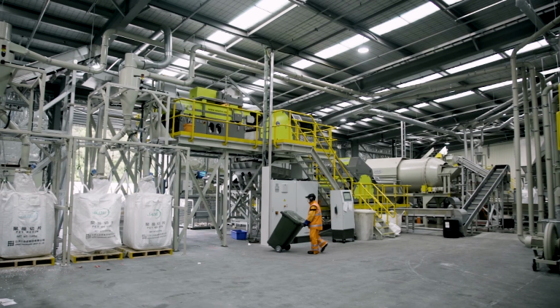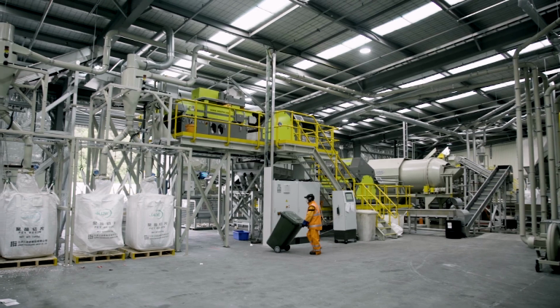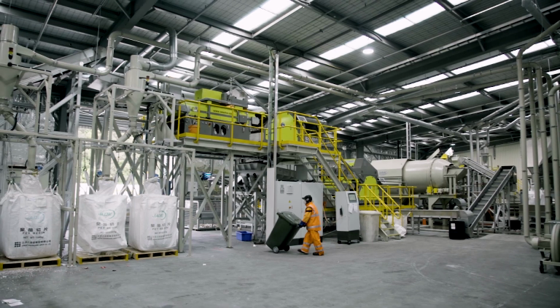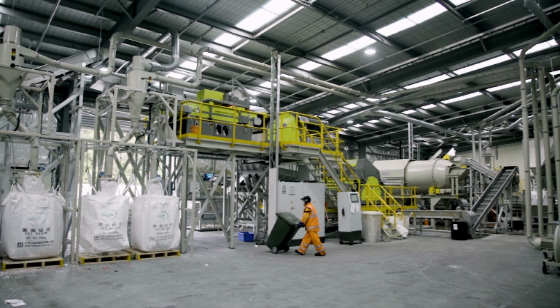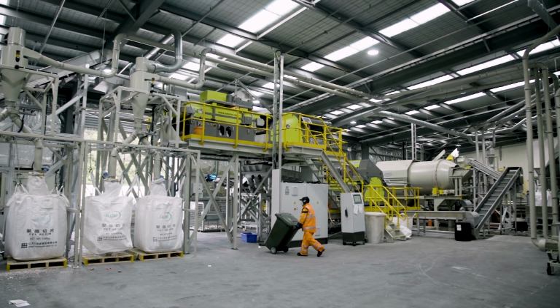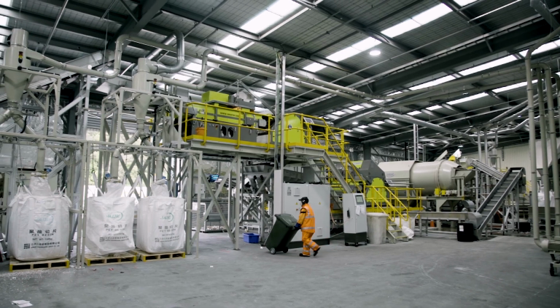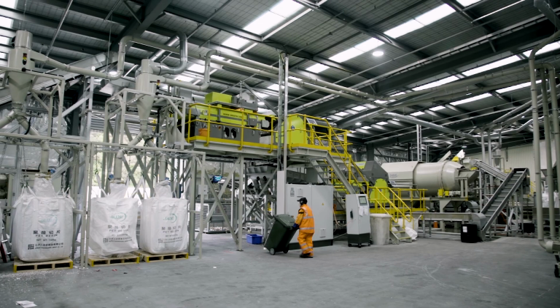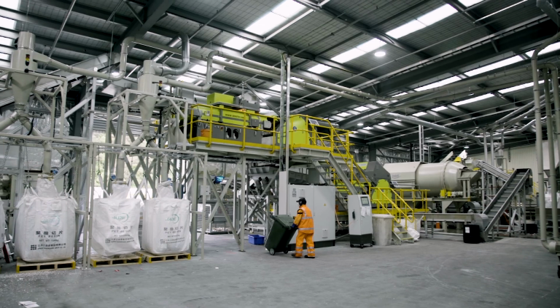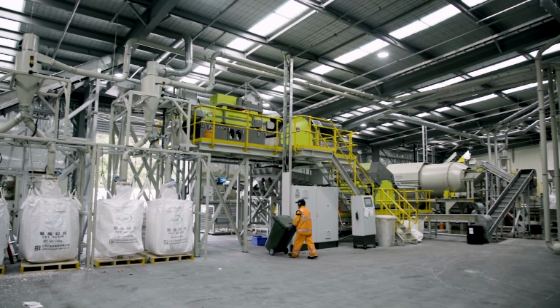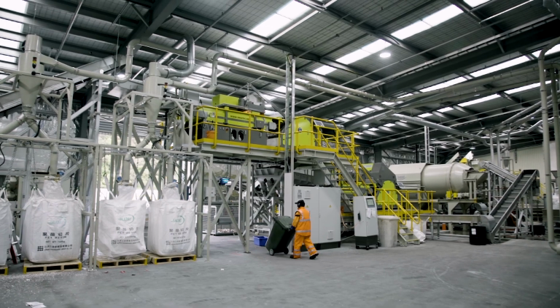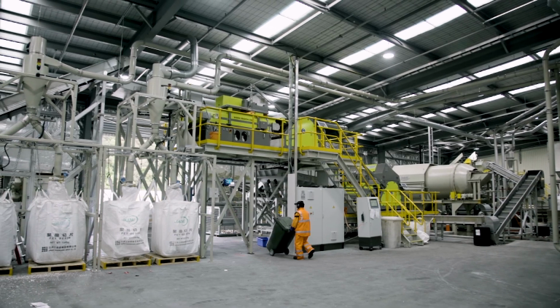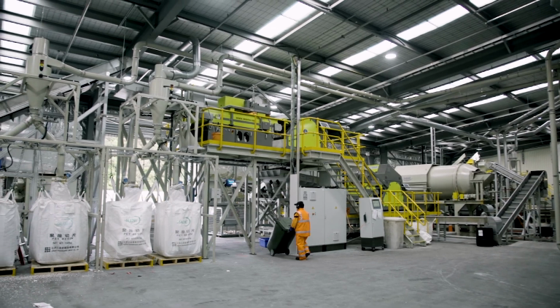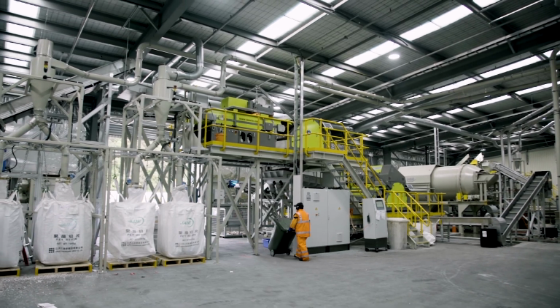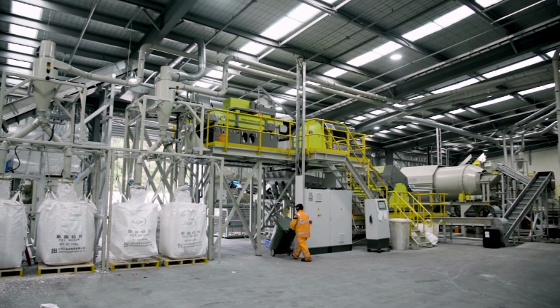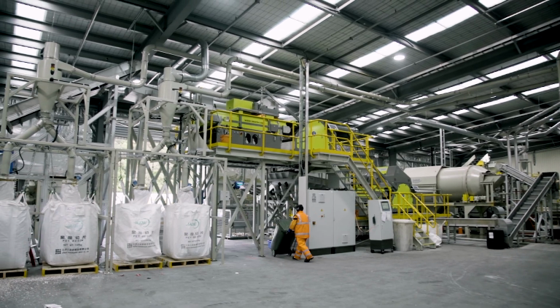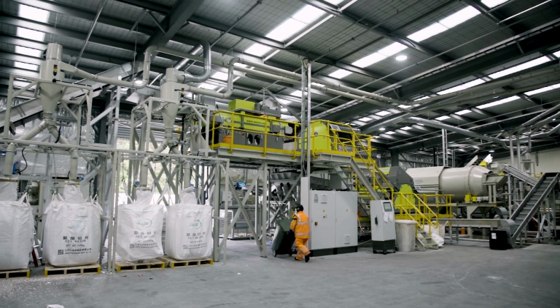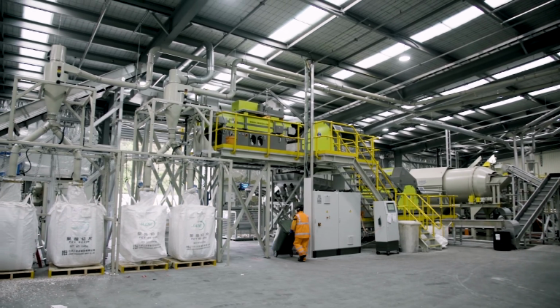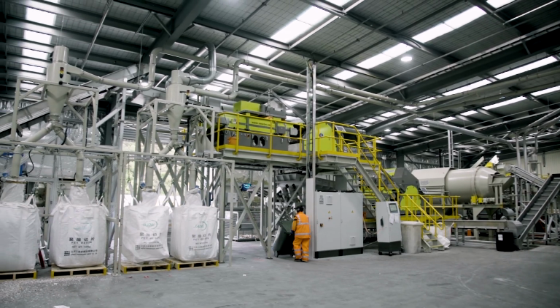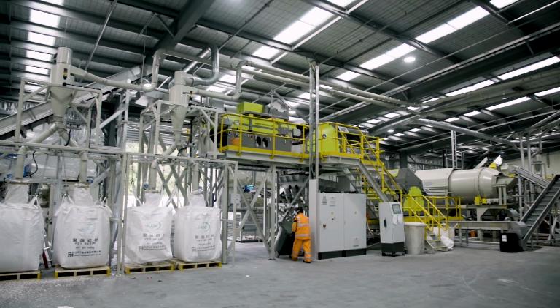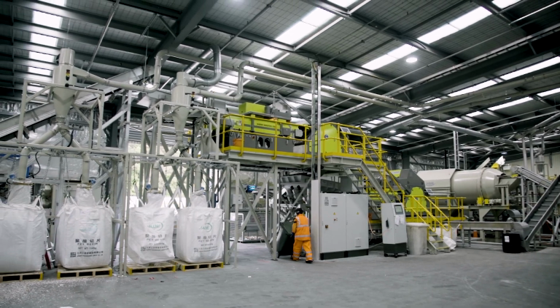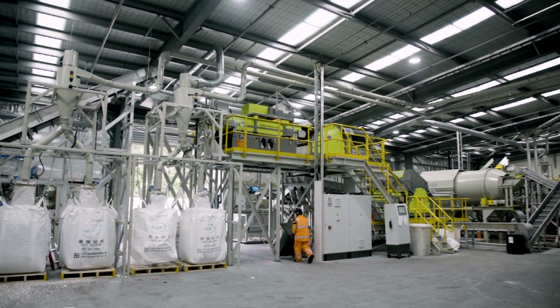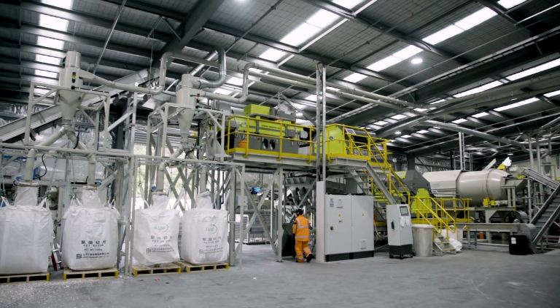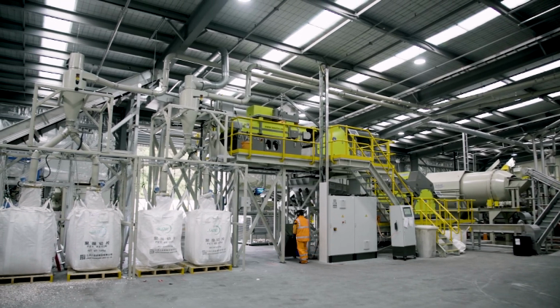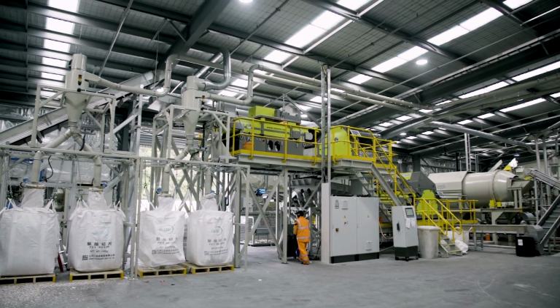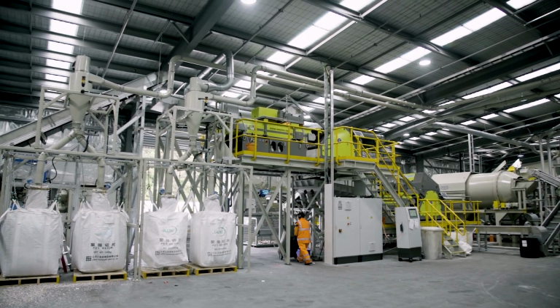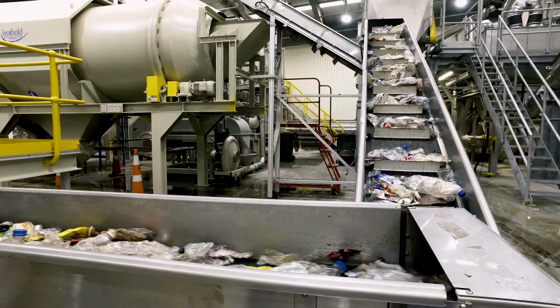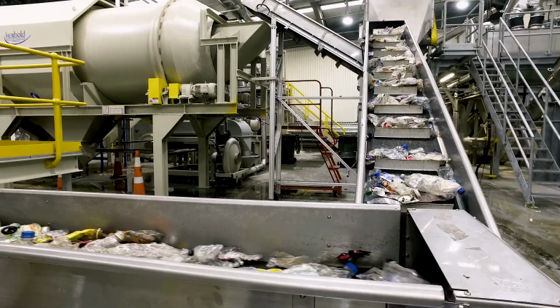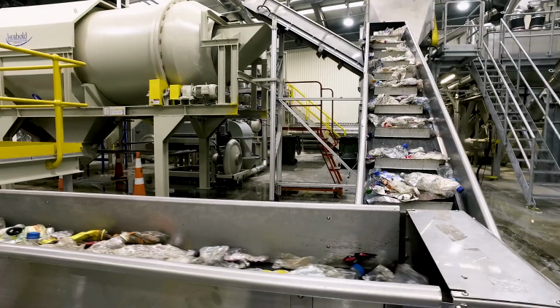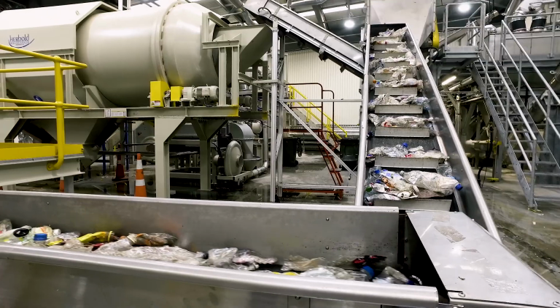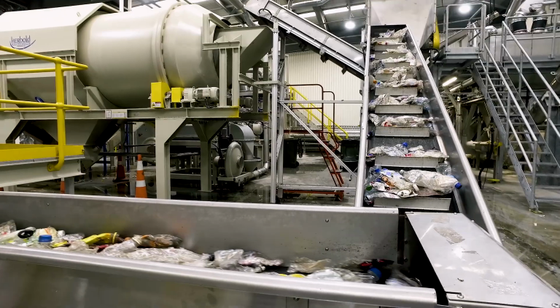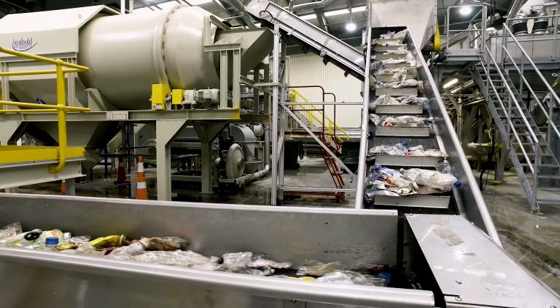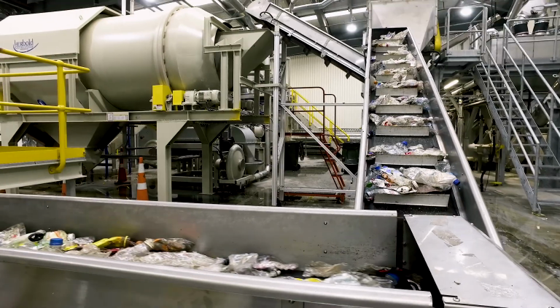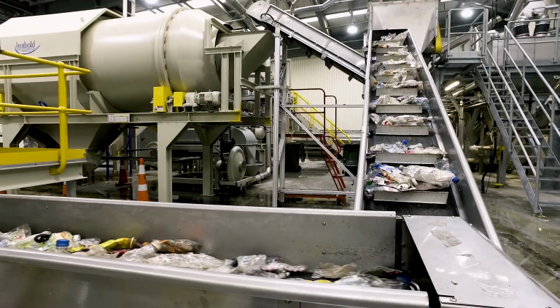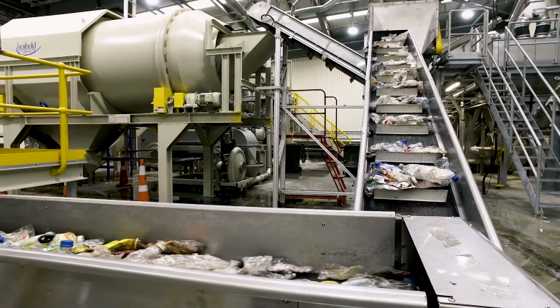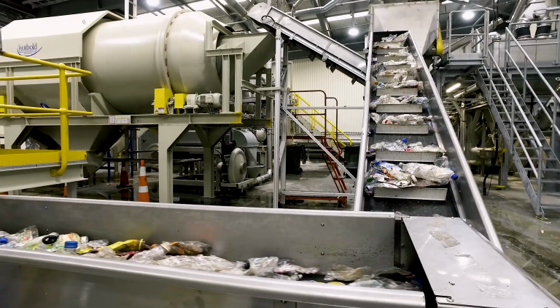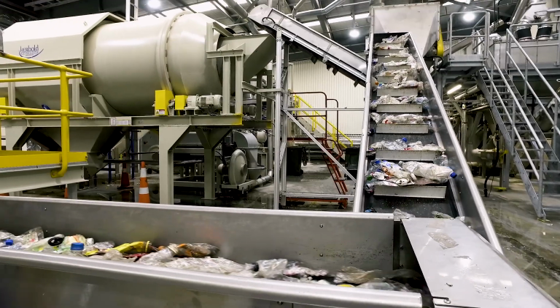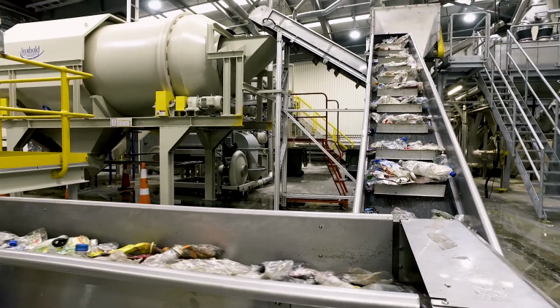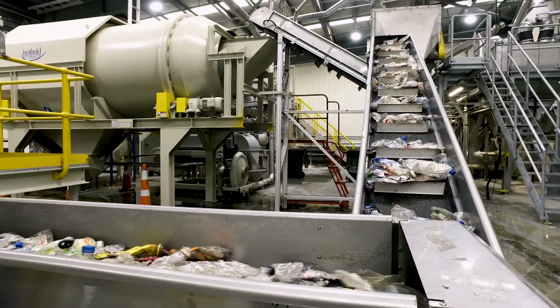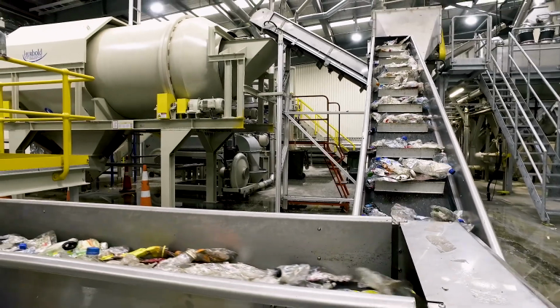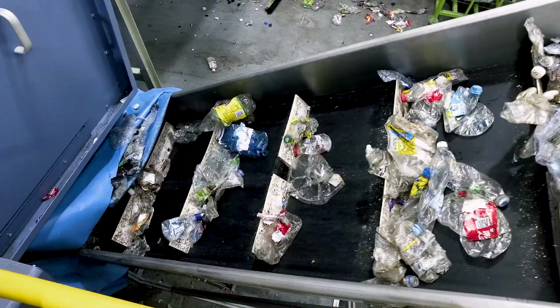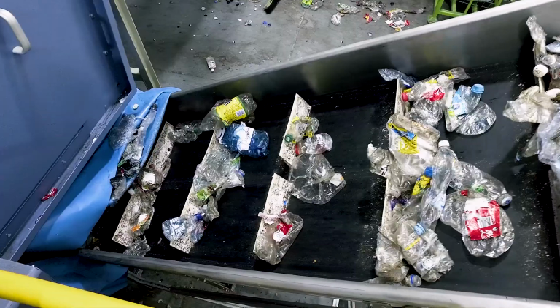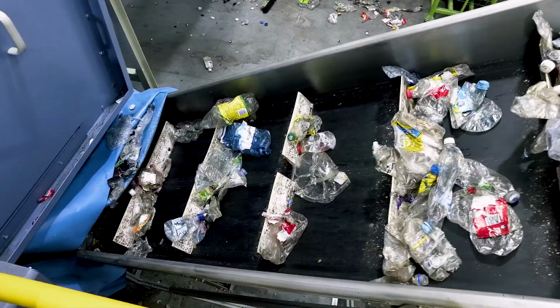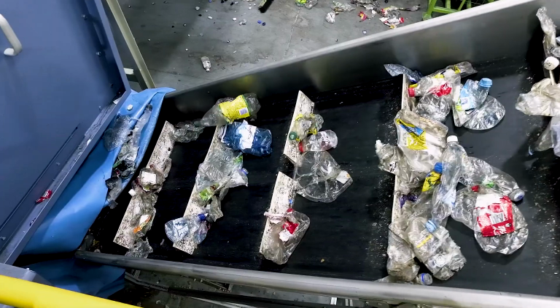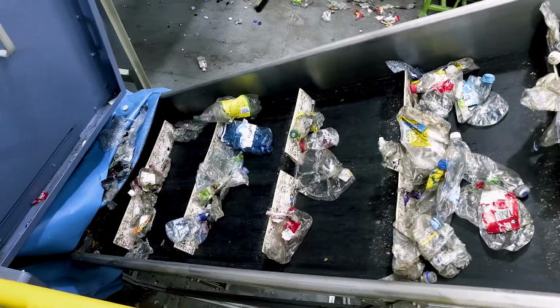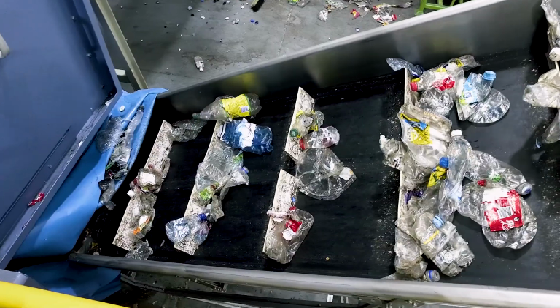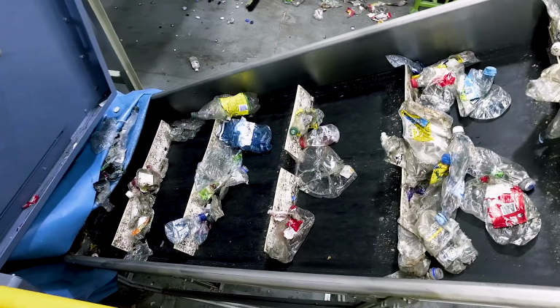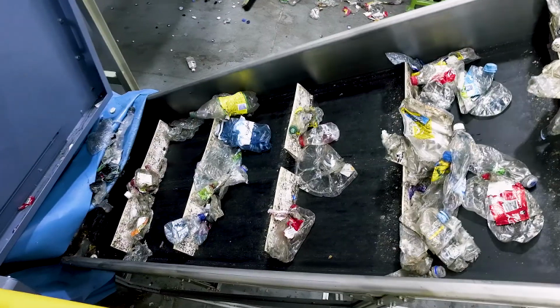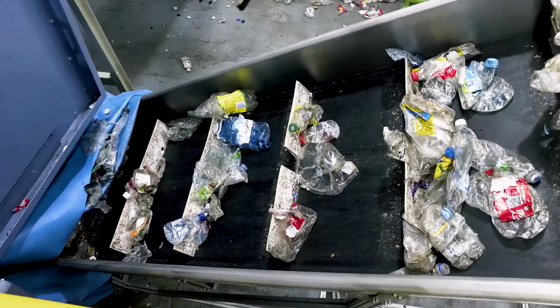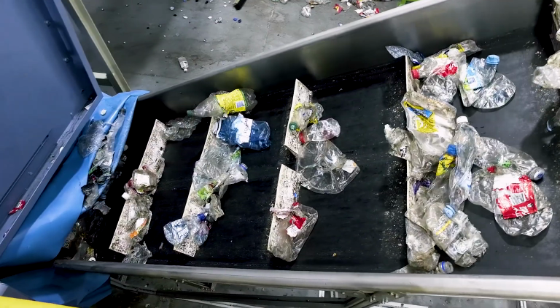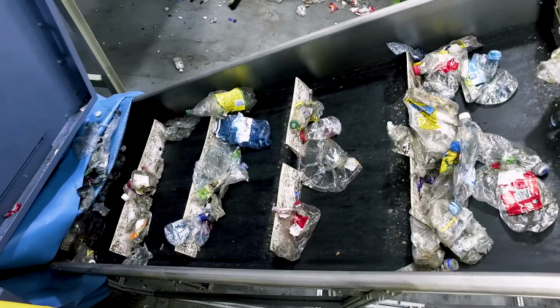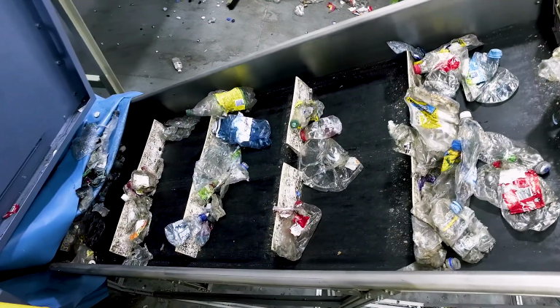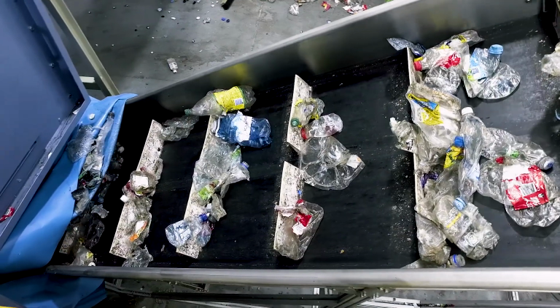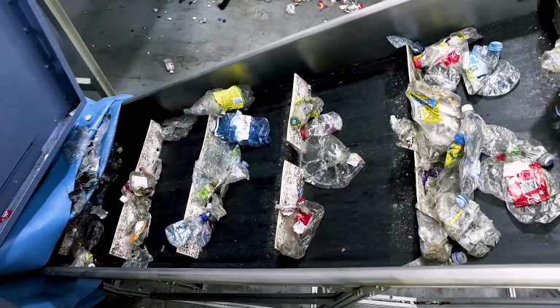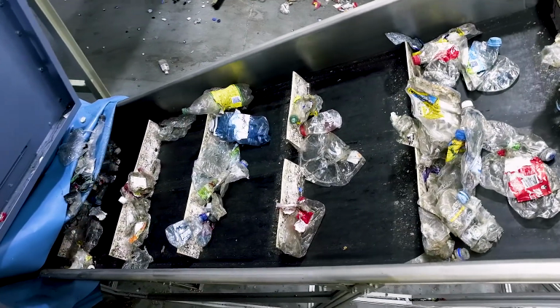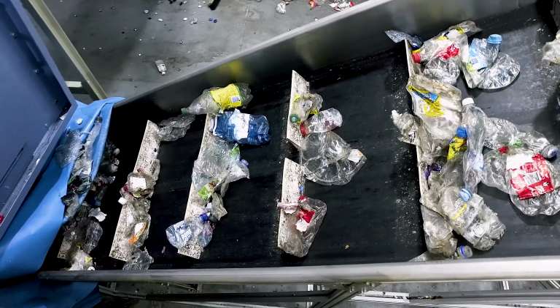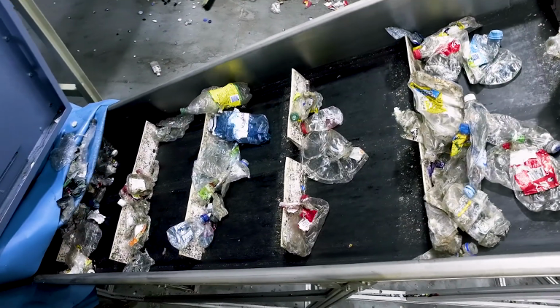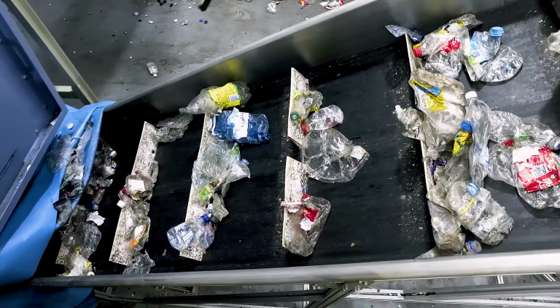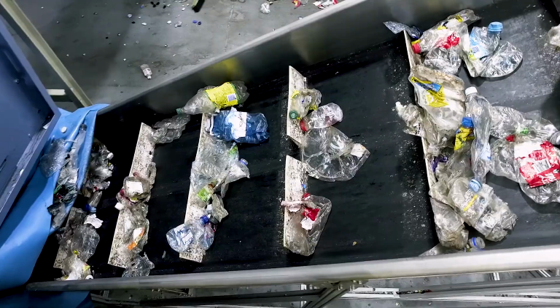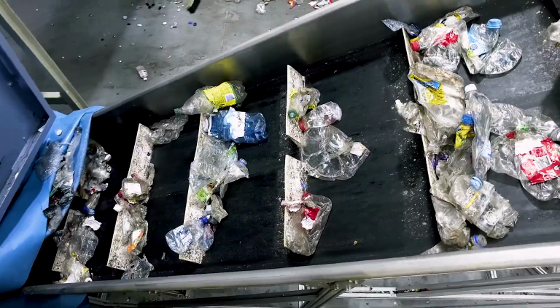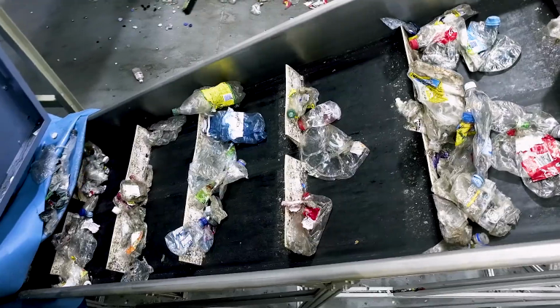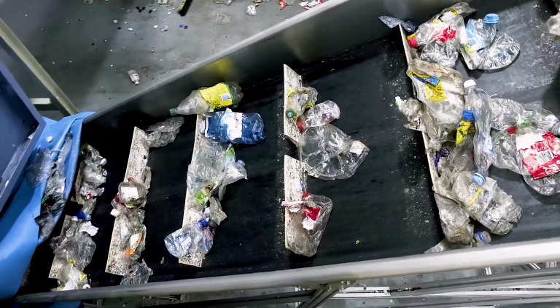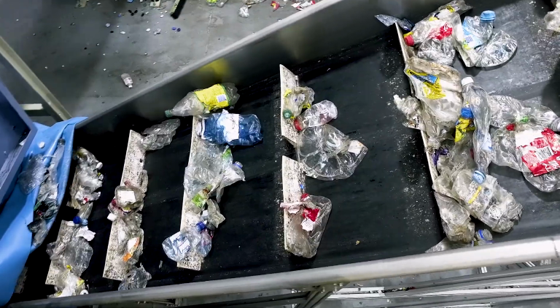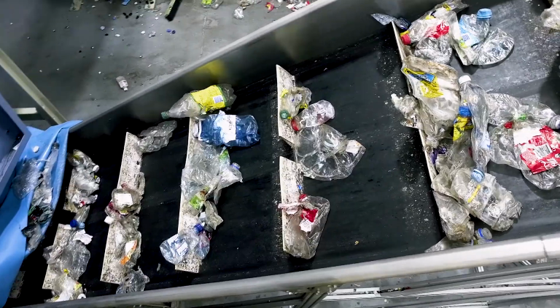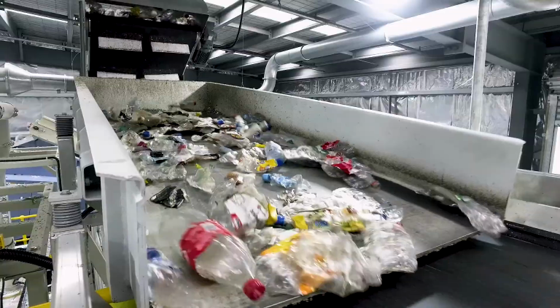the PET bottles and containers are loaded onto the conveyor in the new wash plant. In just over 30 minutes,